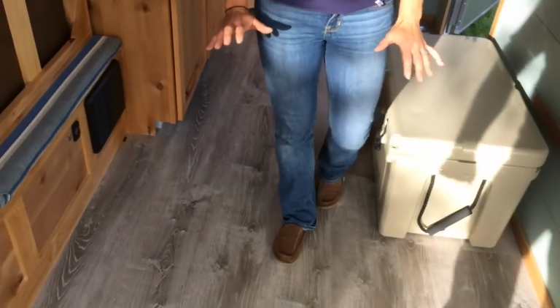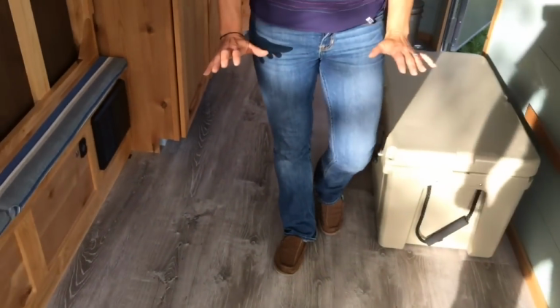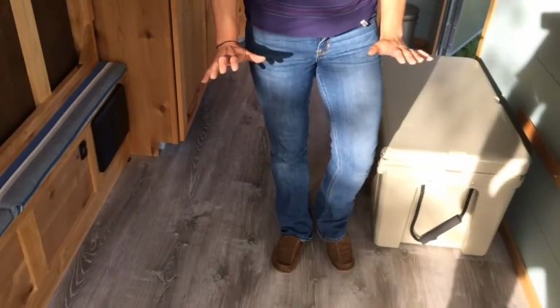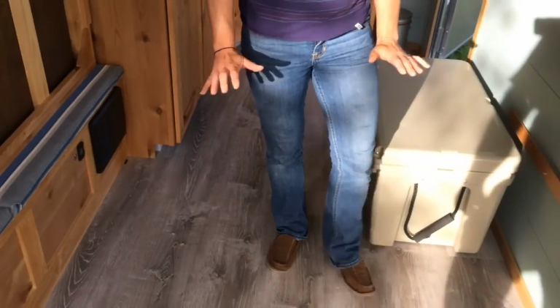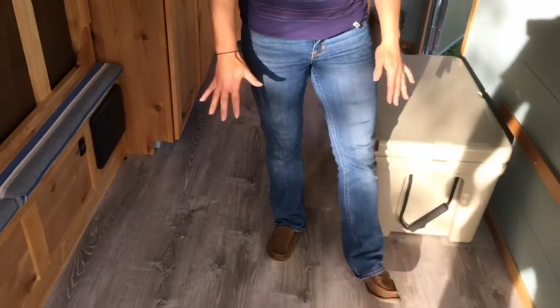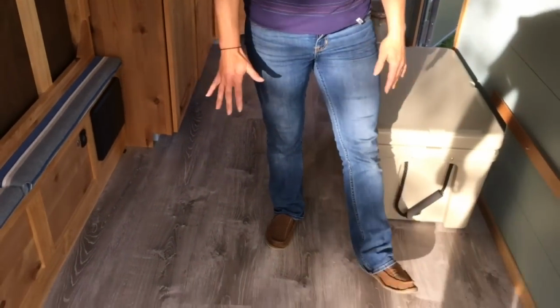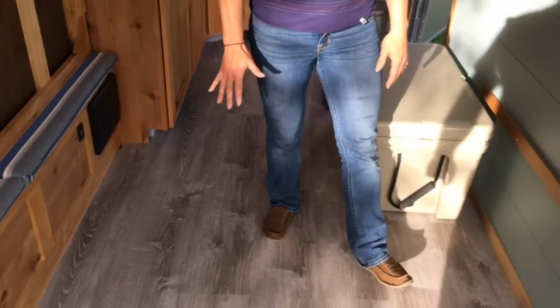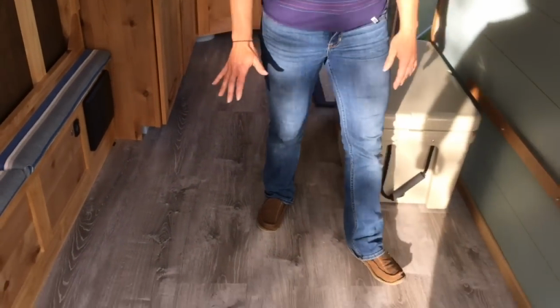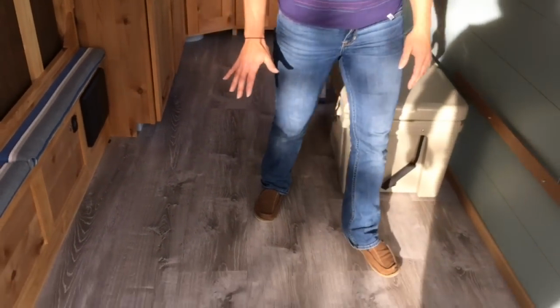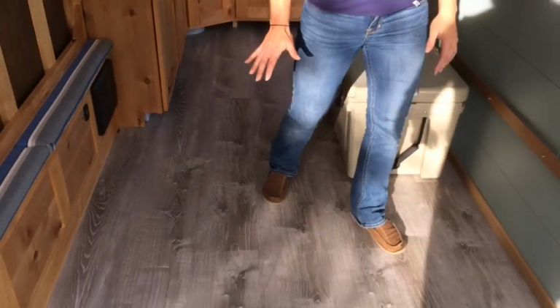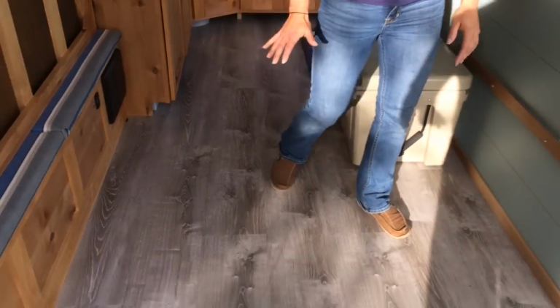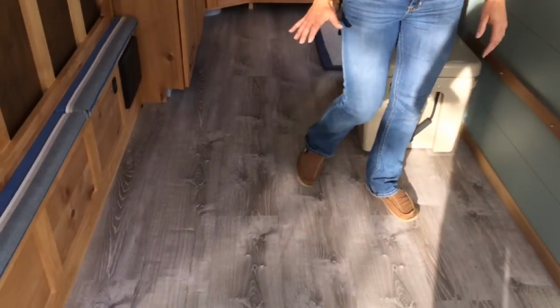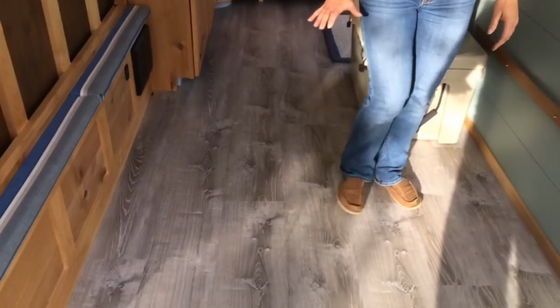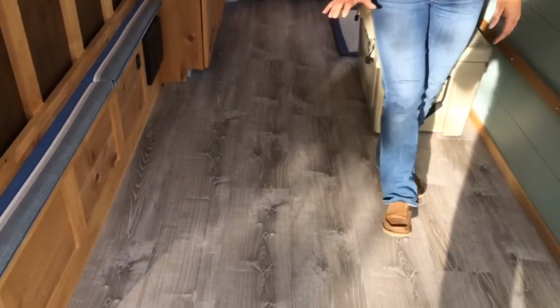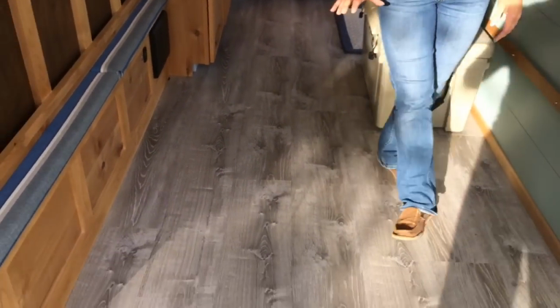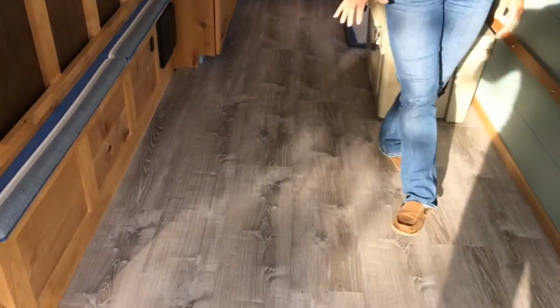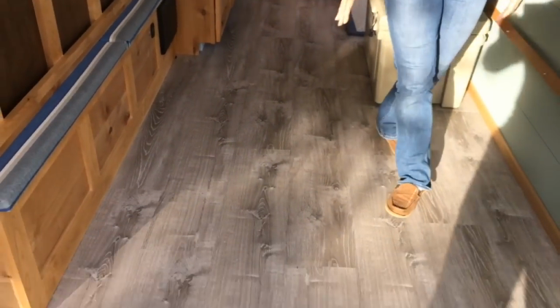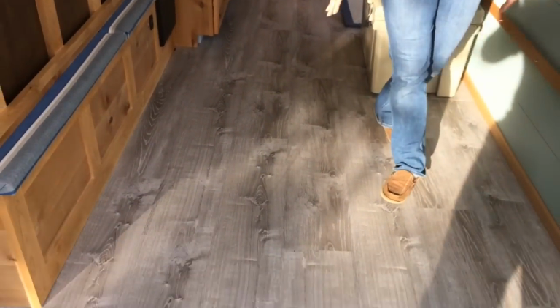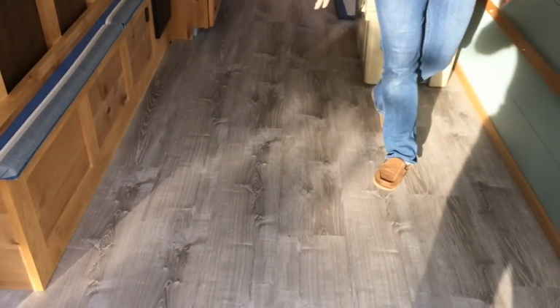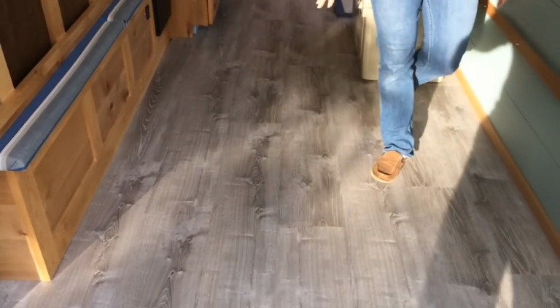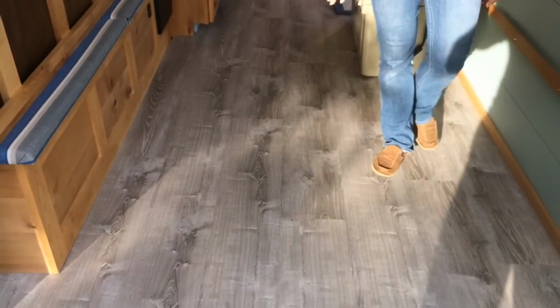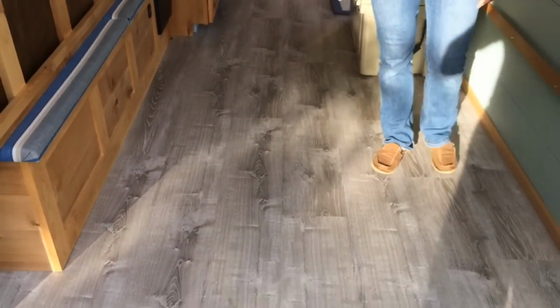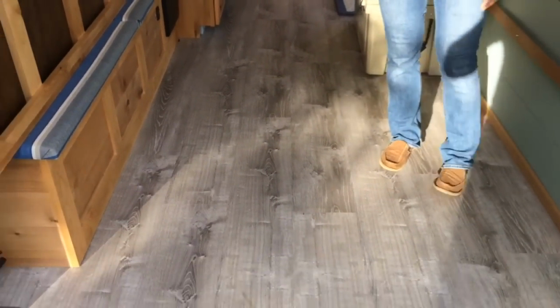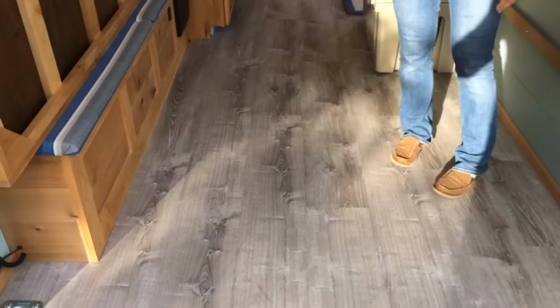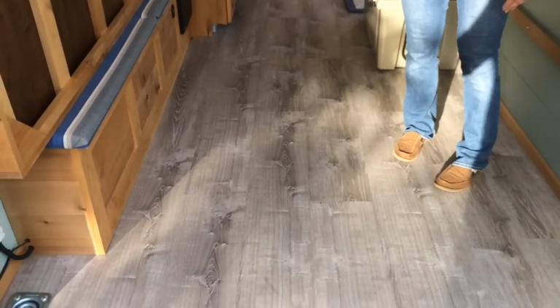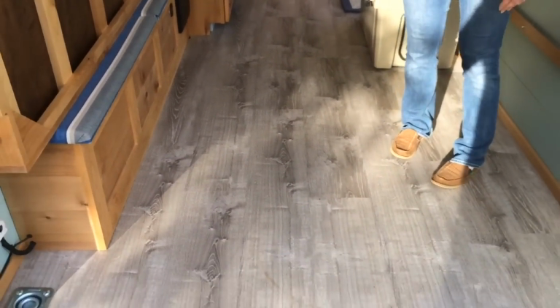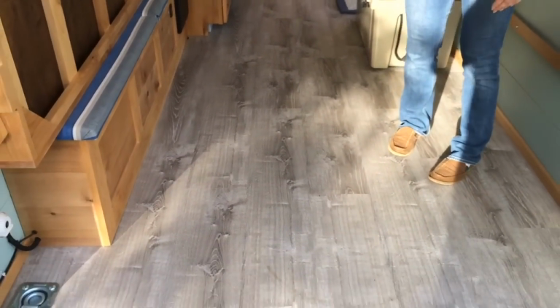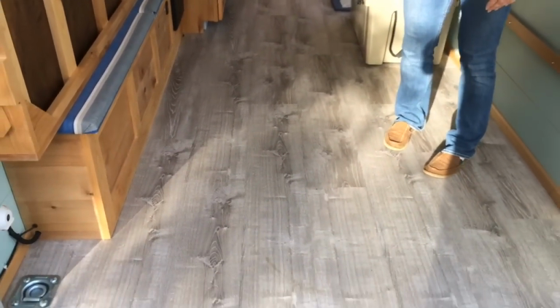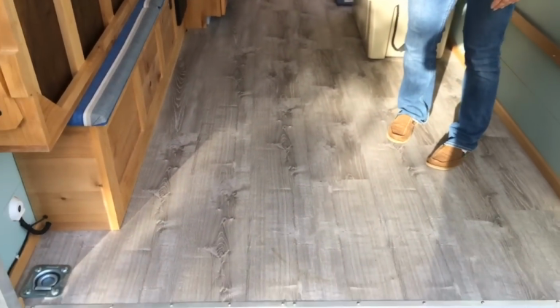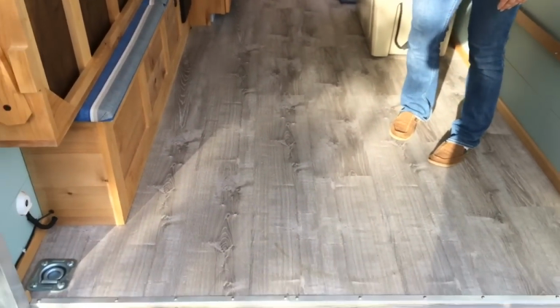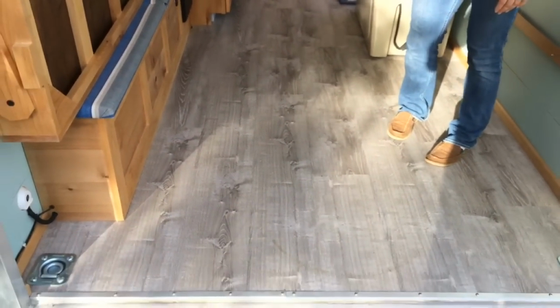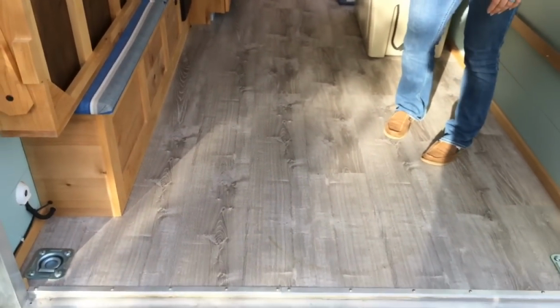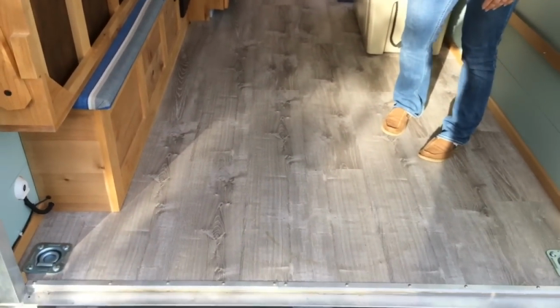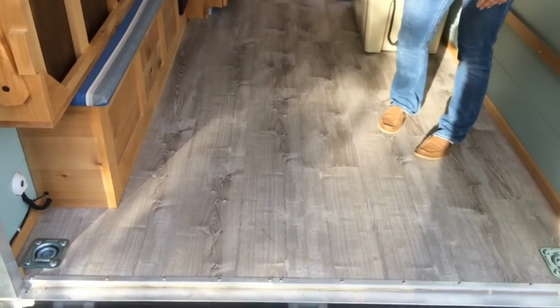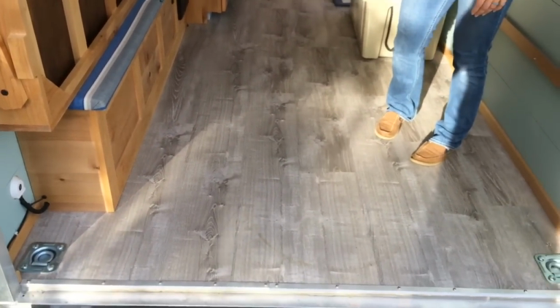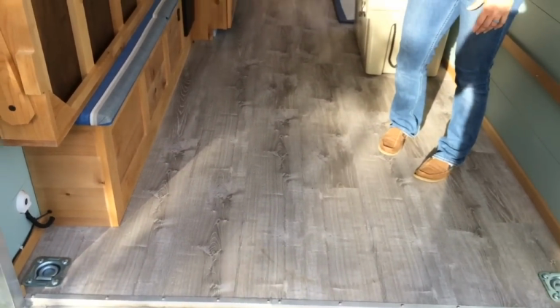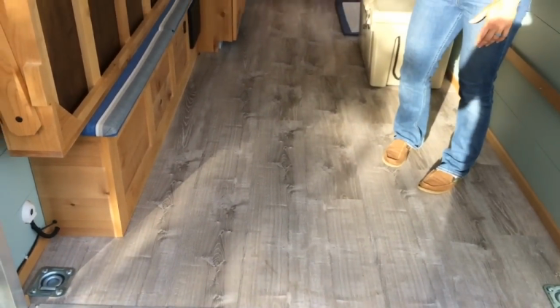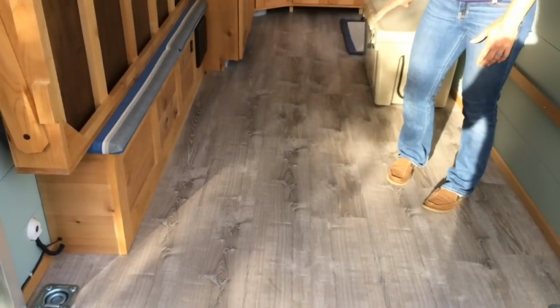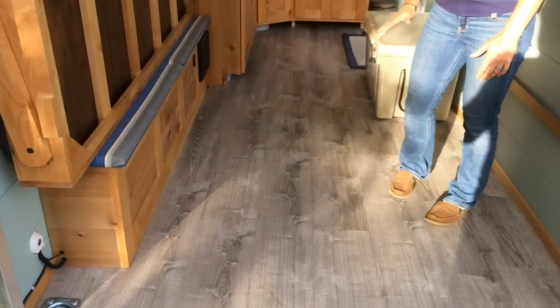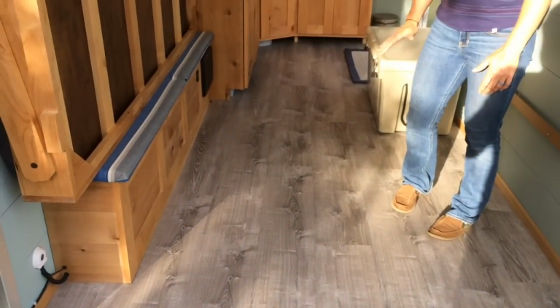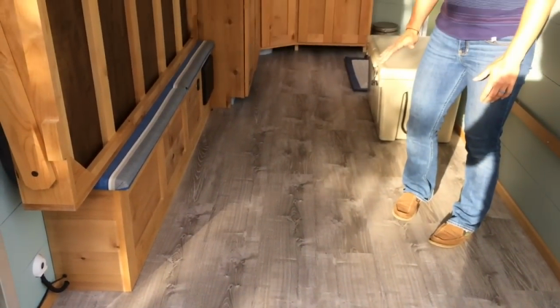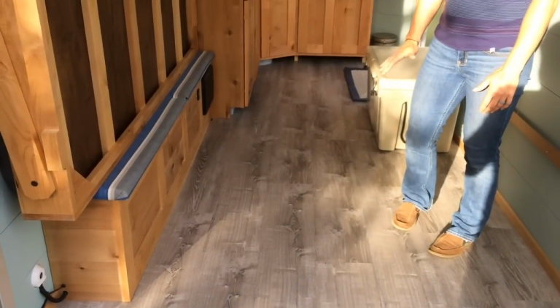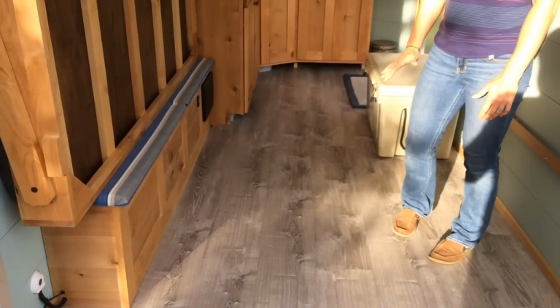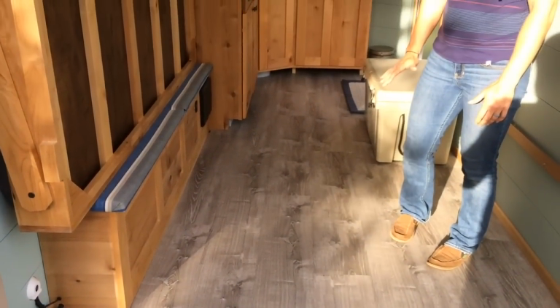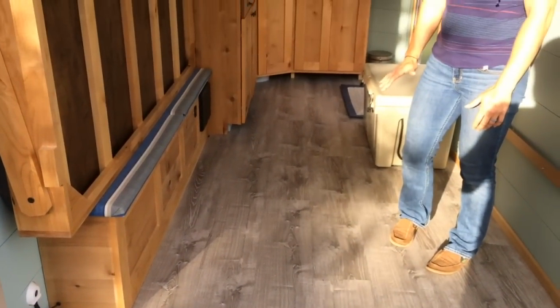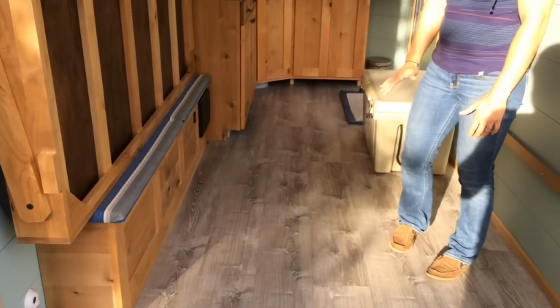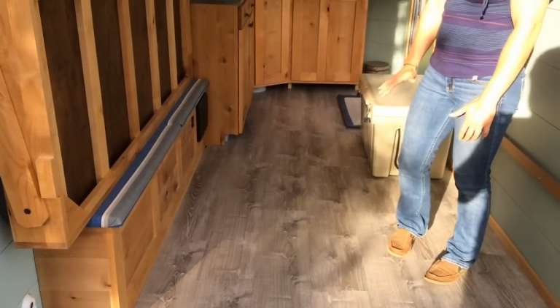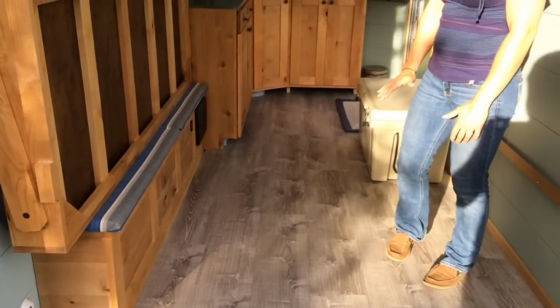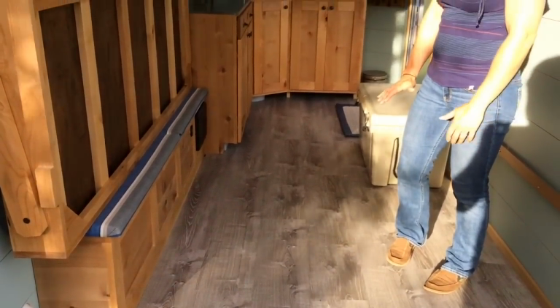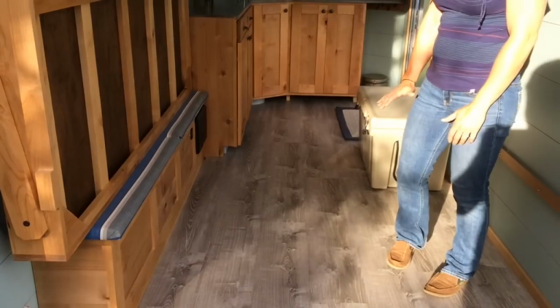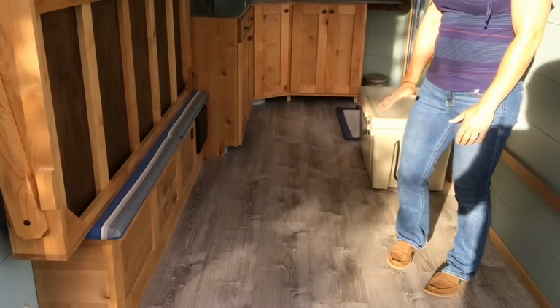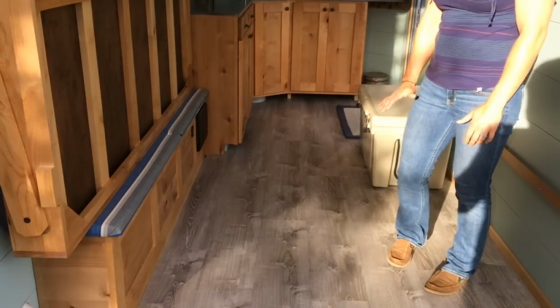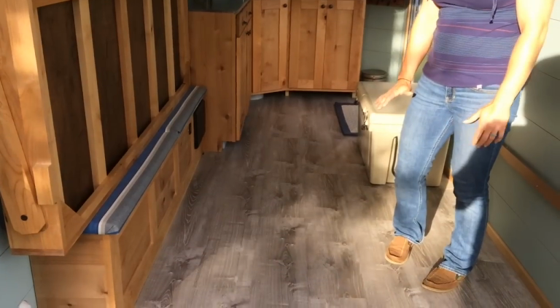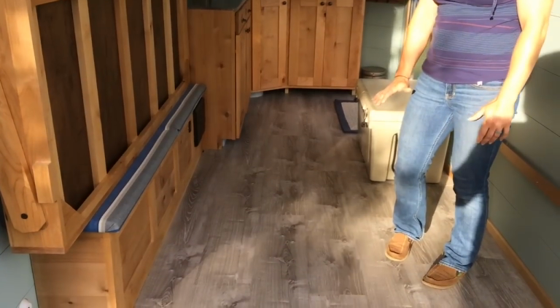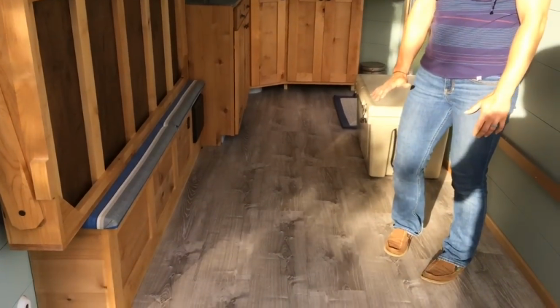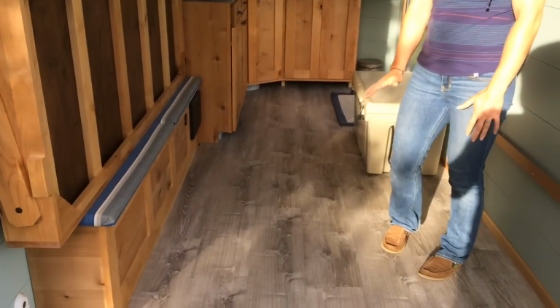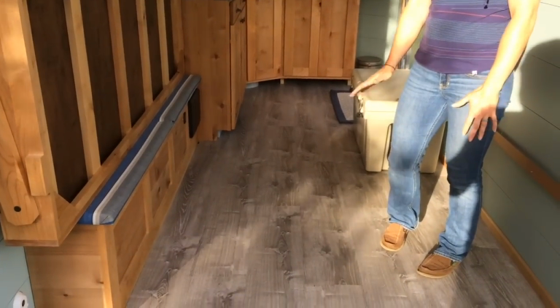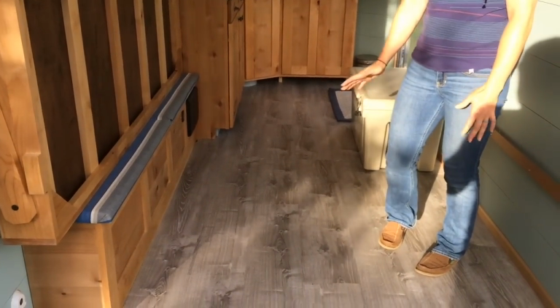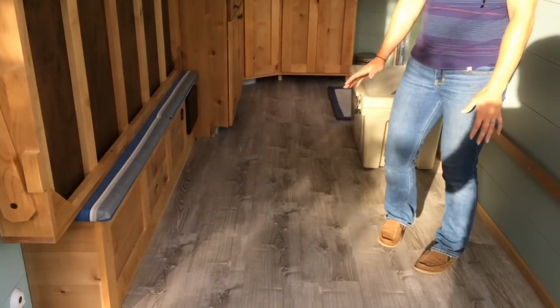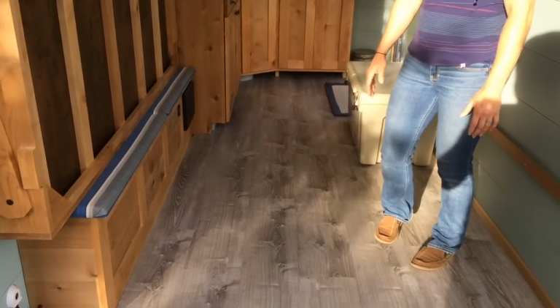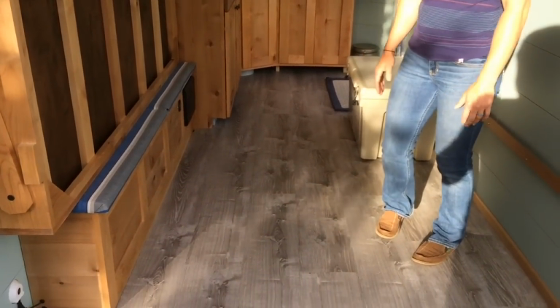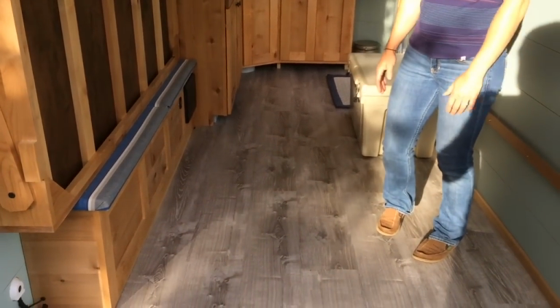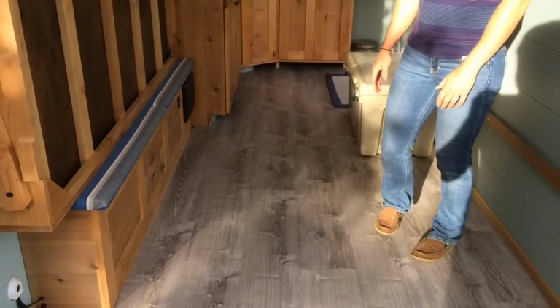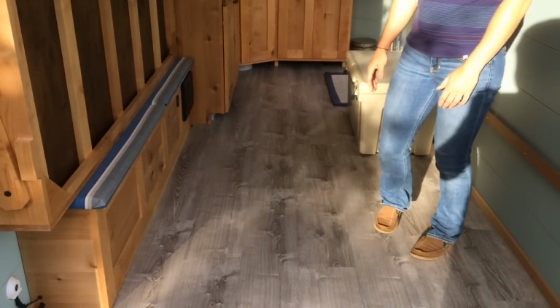The flooring that we chose was Lifeproof — it's a vinyl floor. We'll do a follow up video on that.